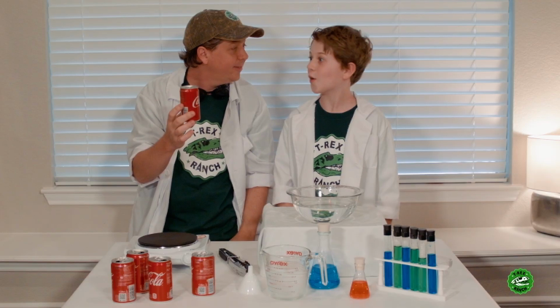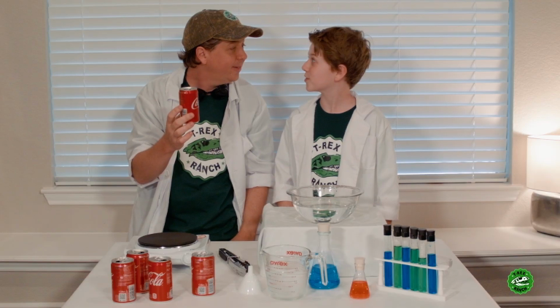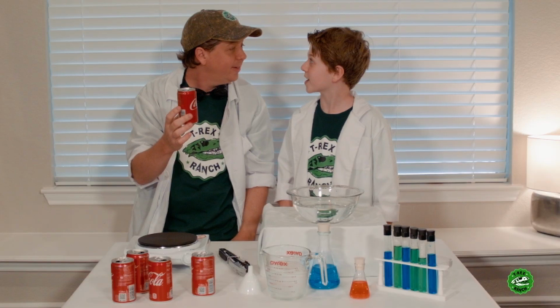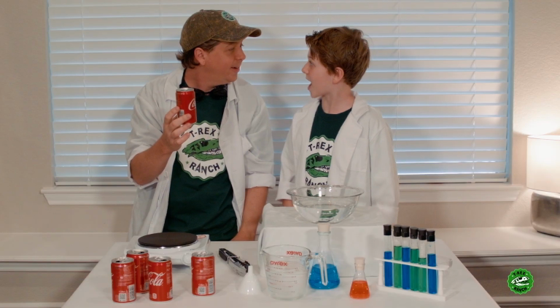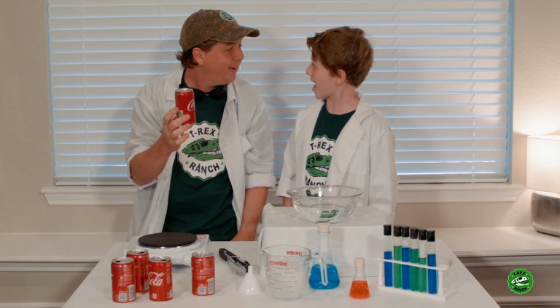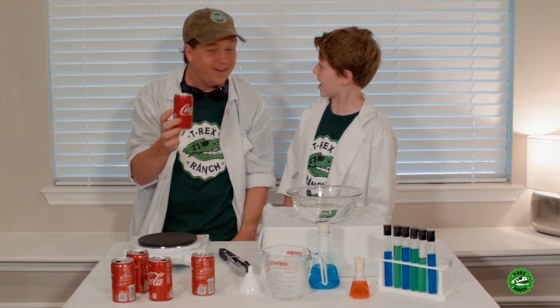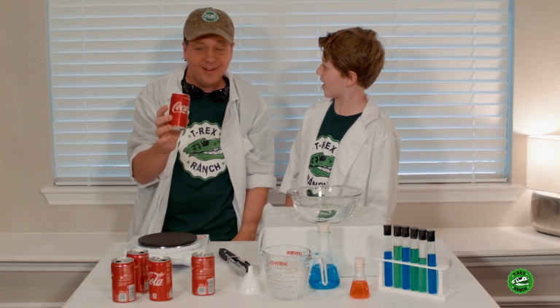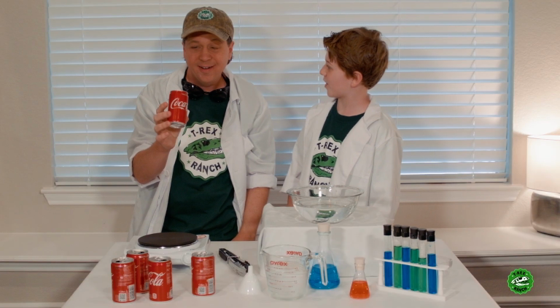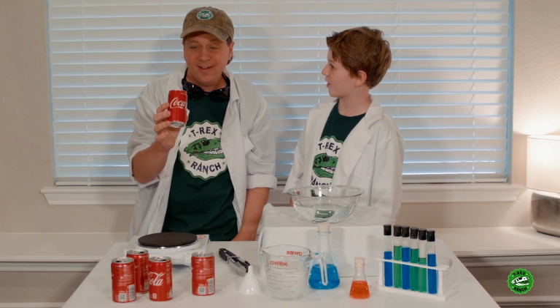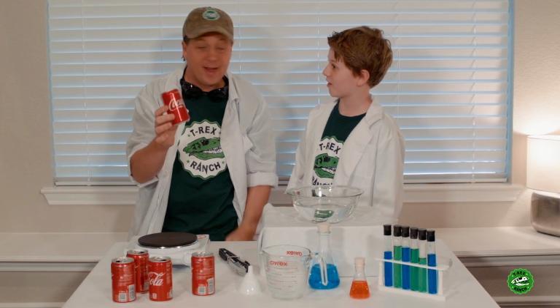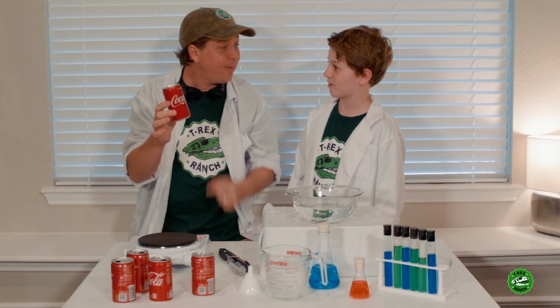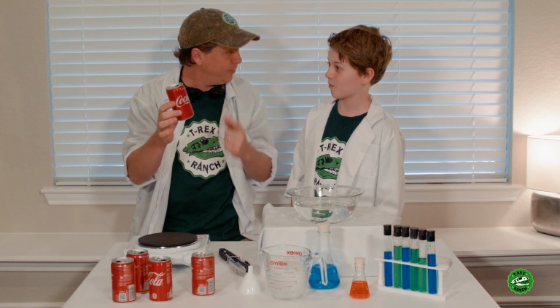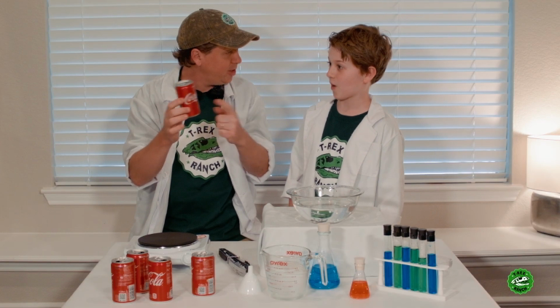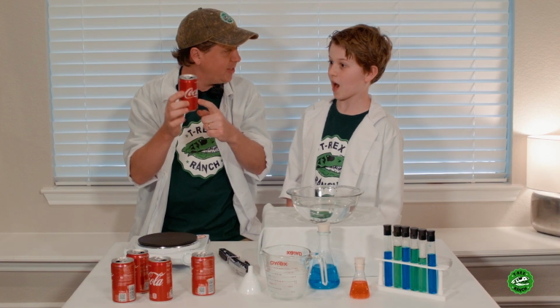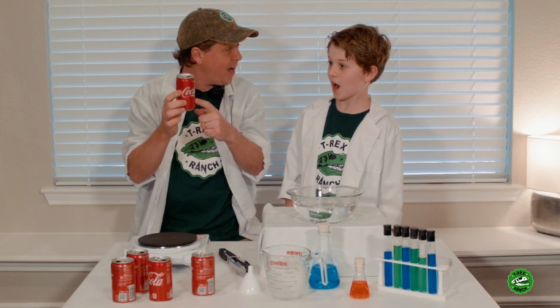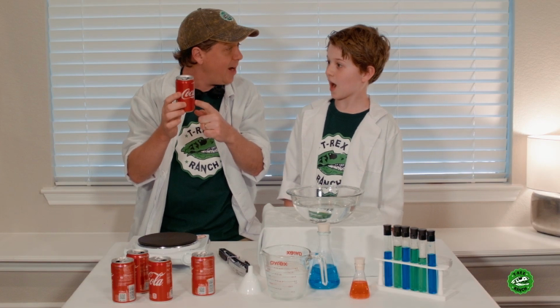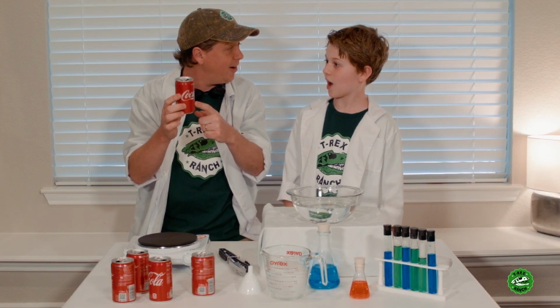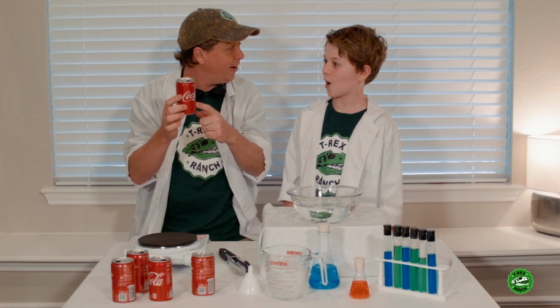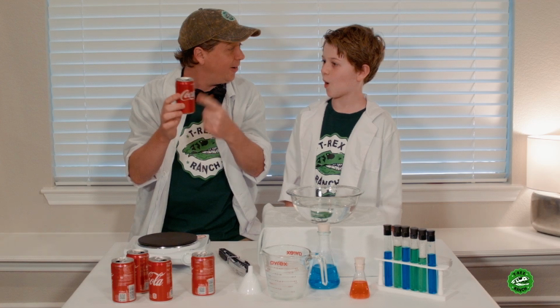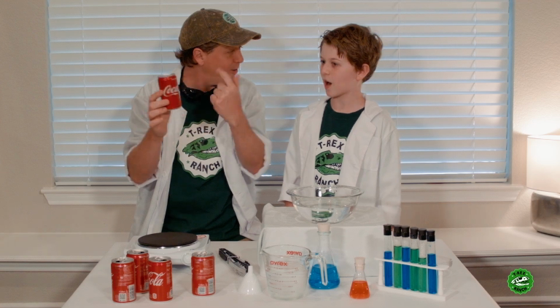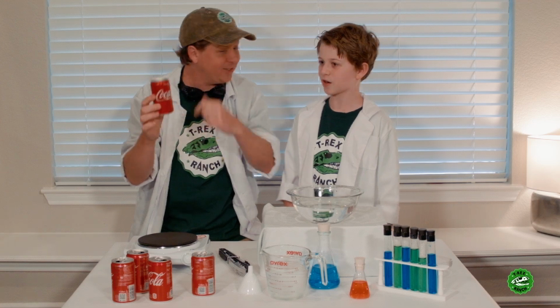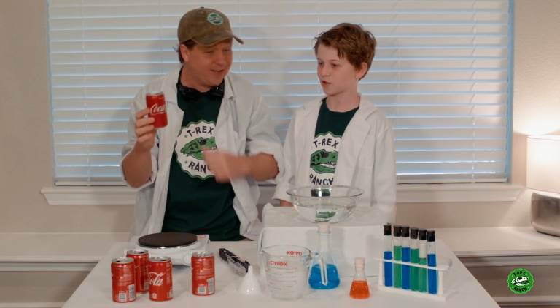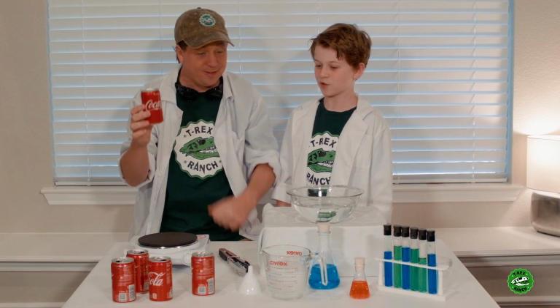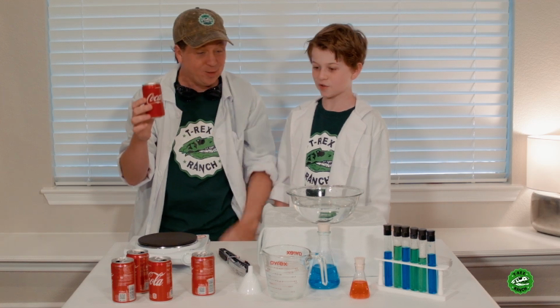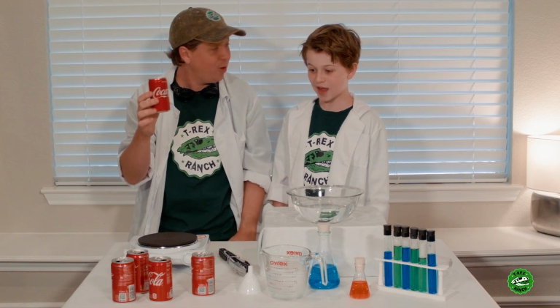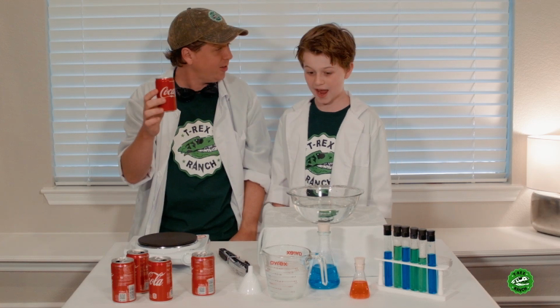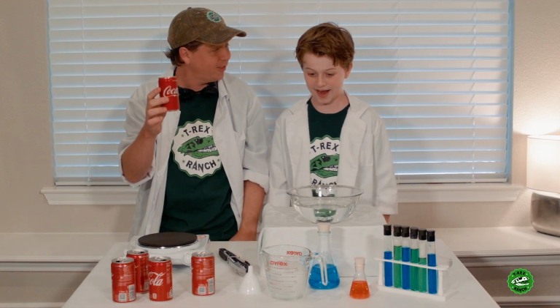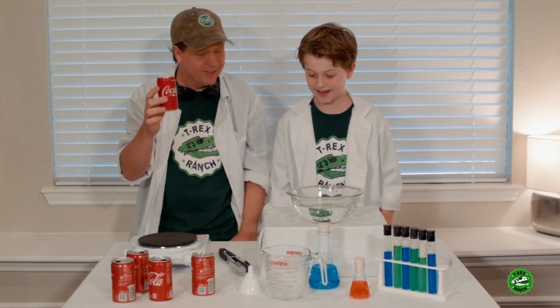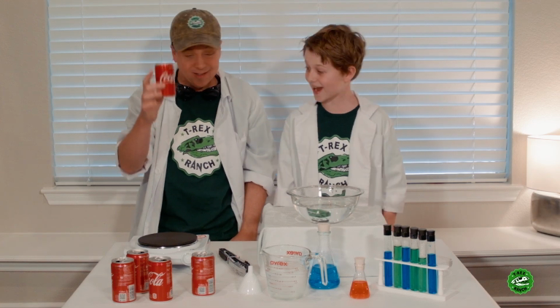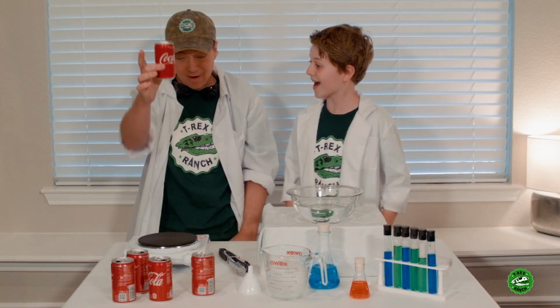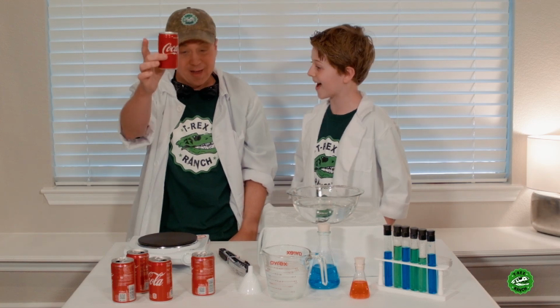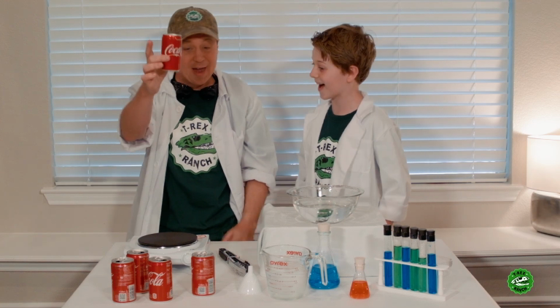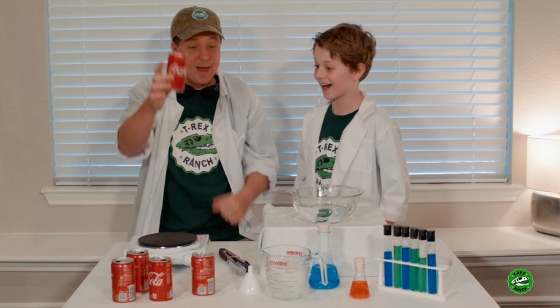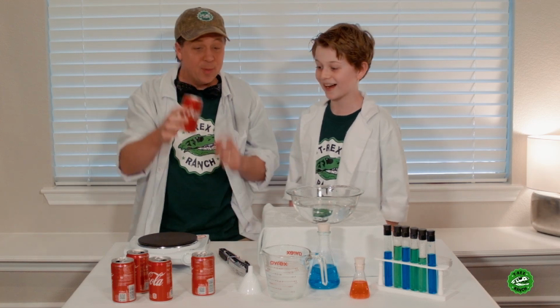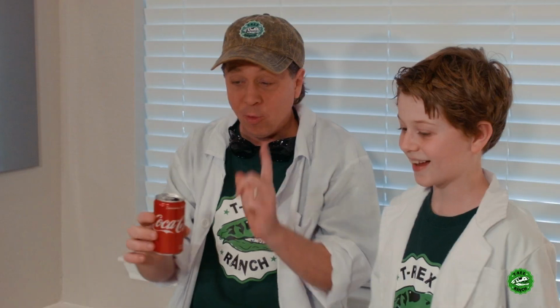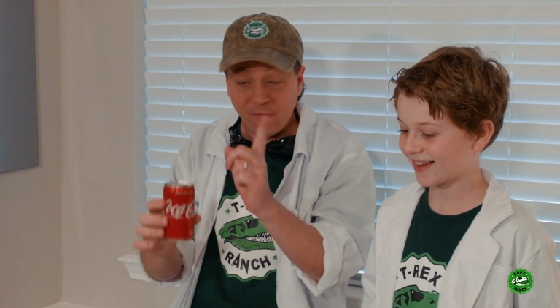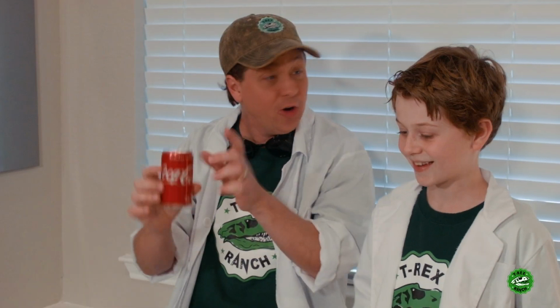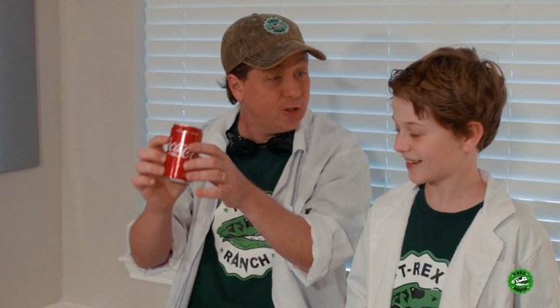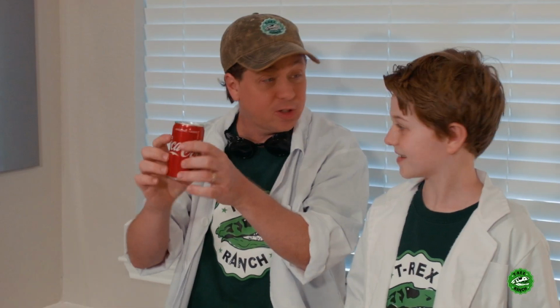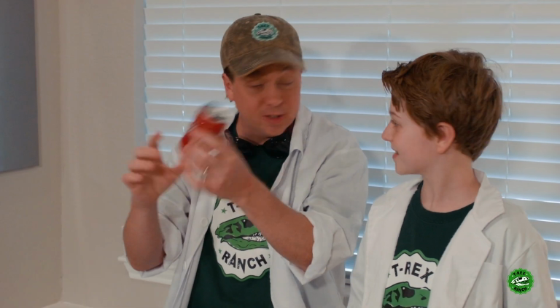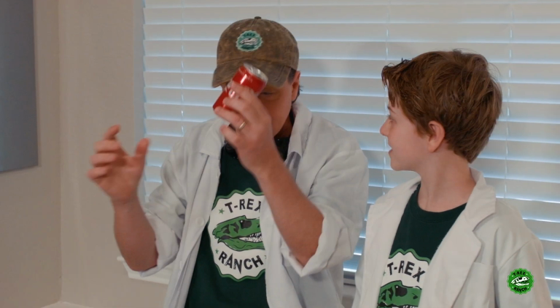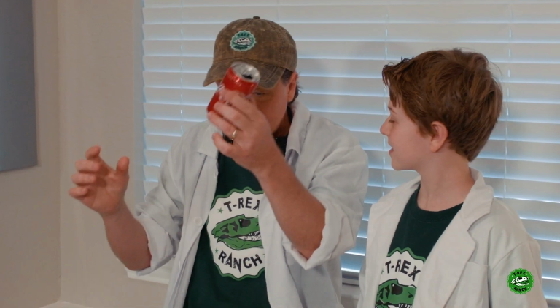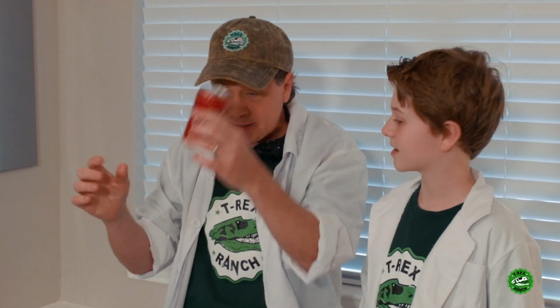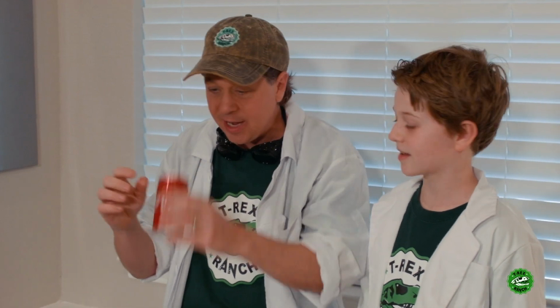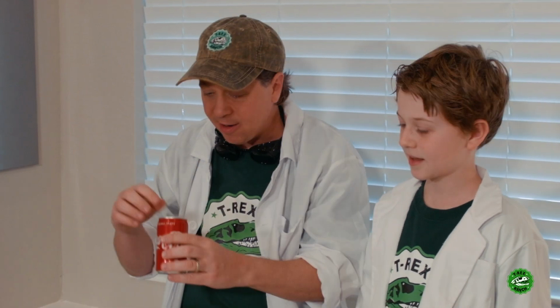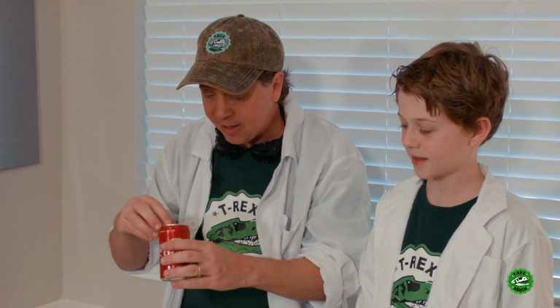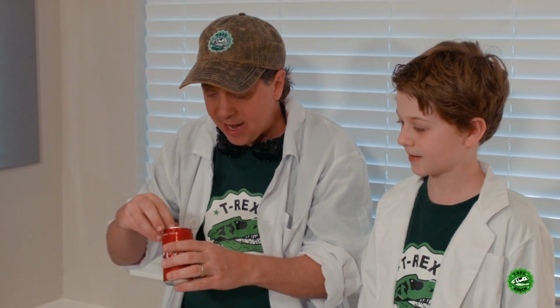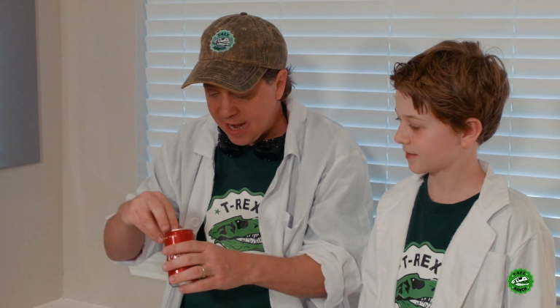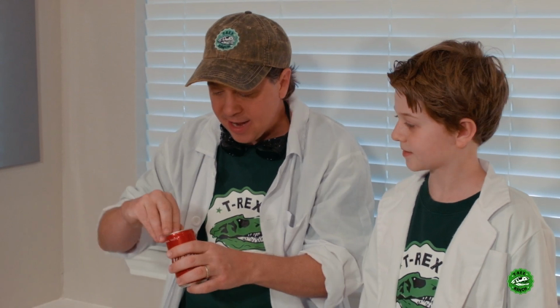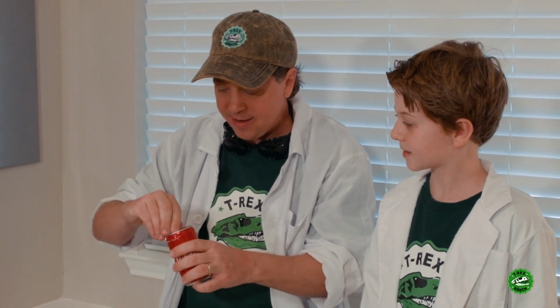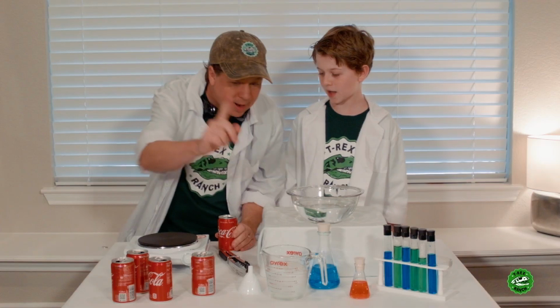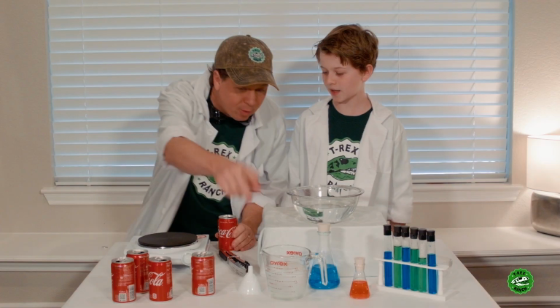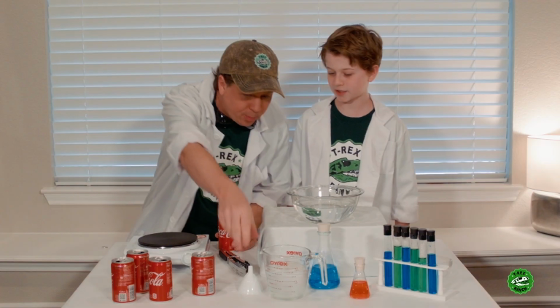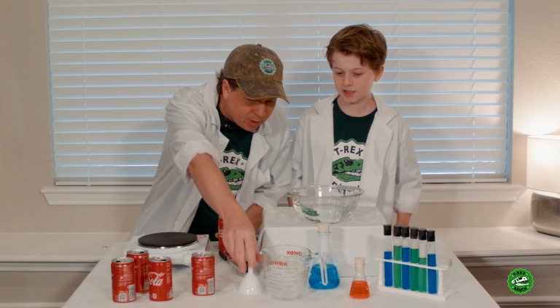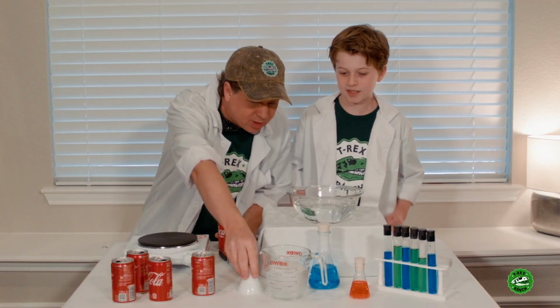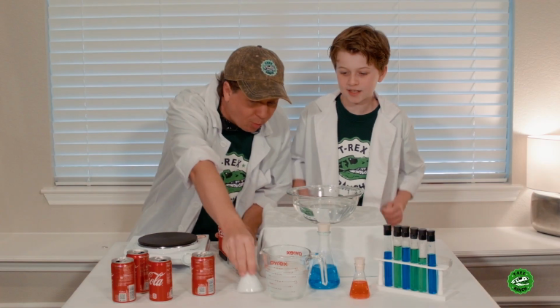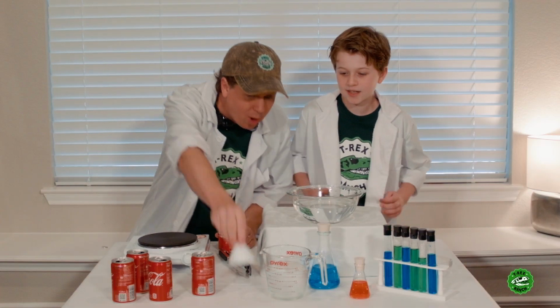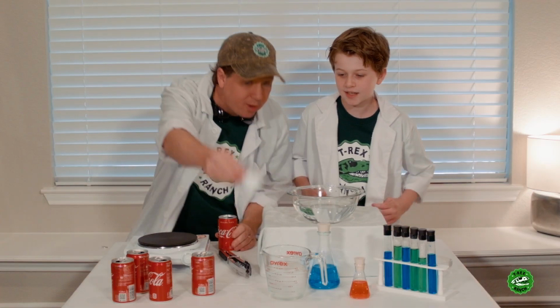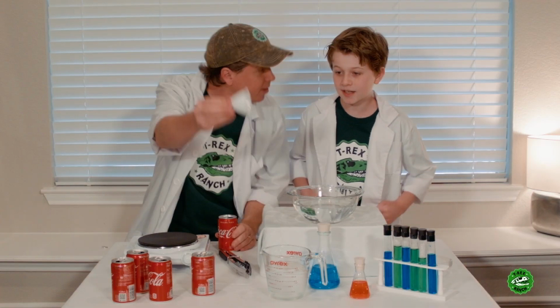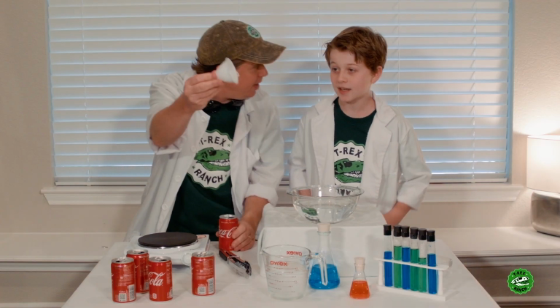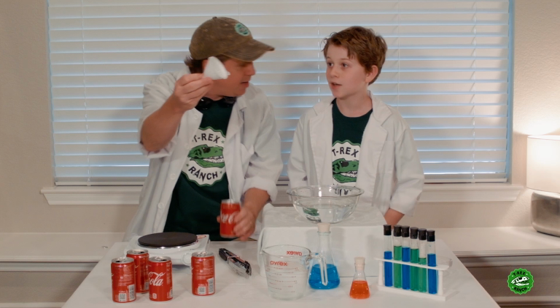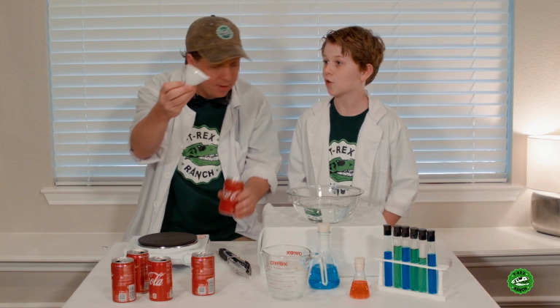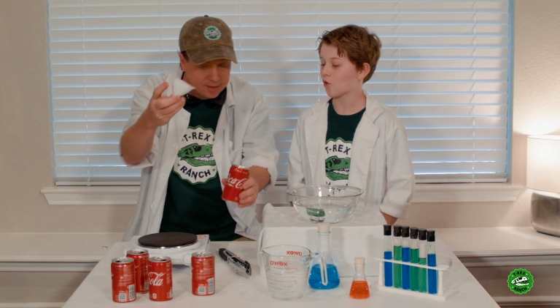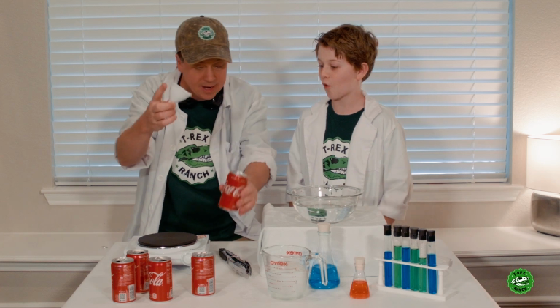Only air? Yep, just air. Wow. You ready to see how this works? Okay. Well first, we take our can and we're going to put some water in it here.